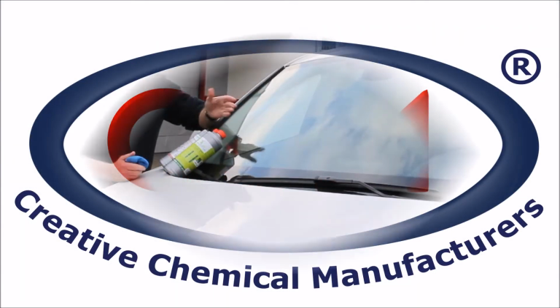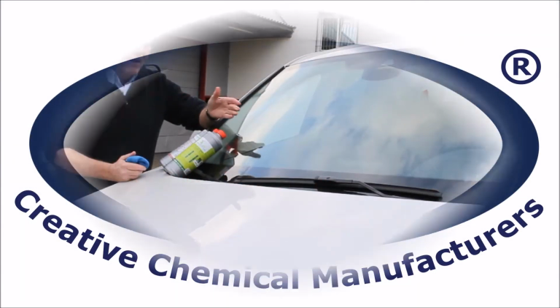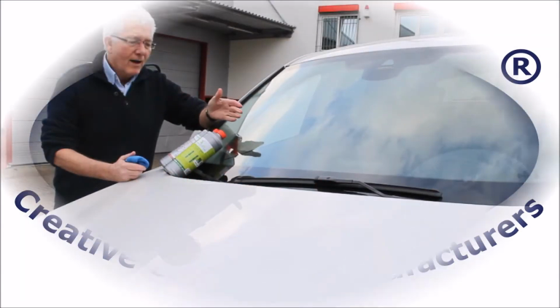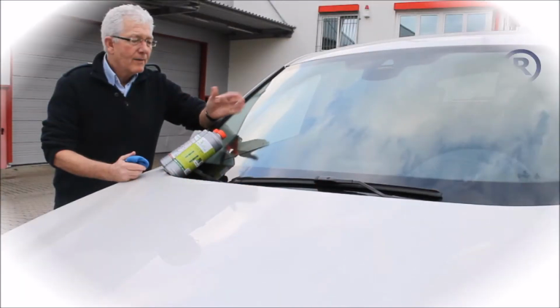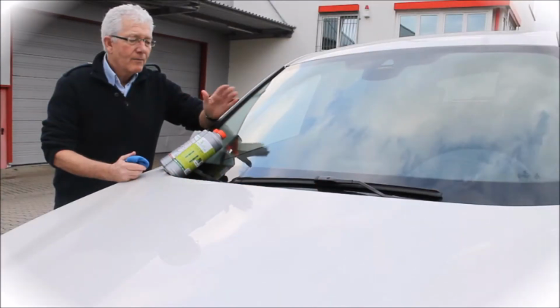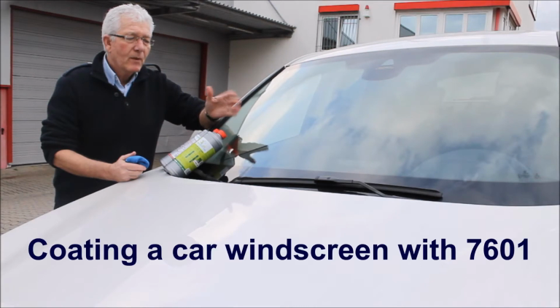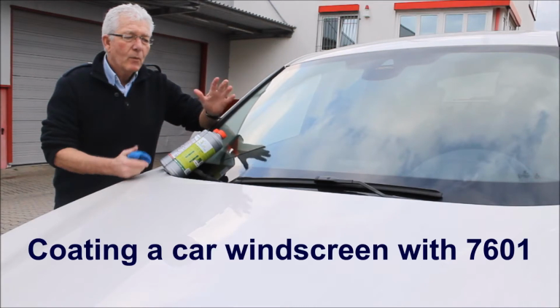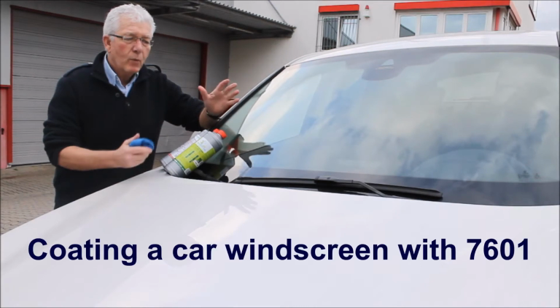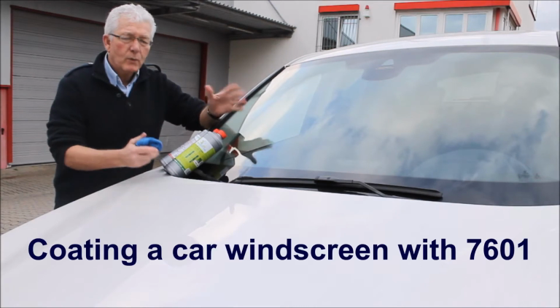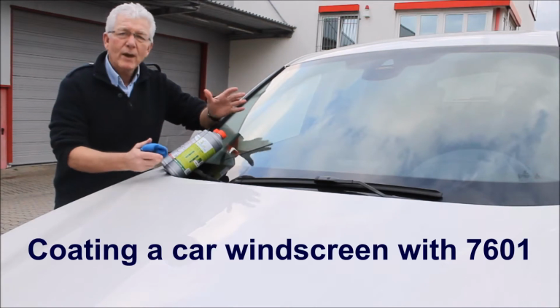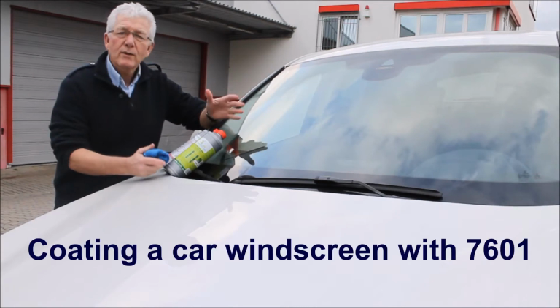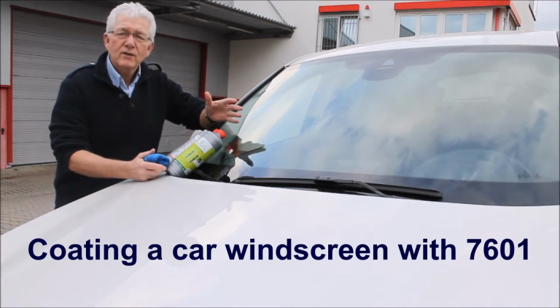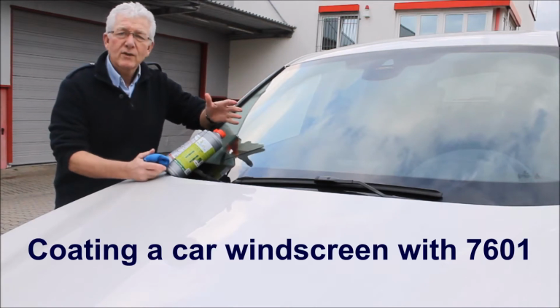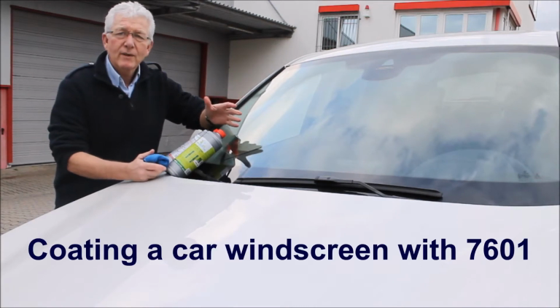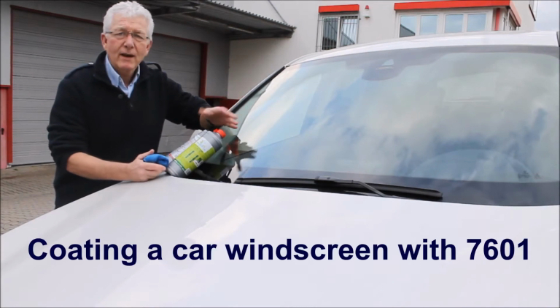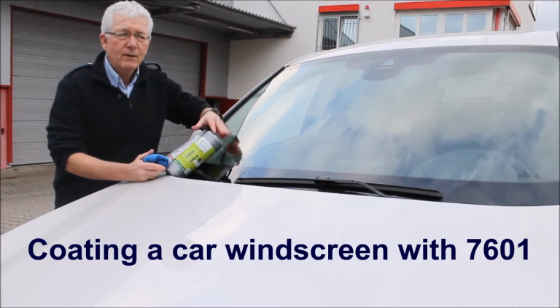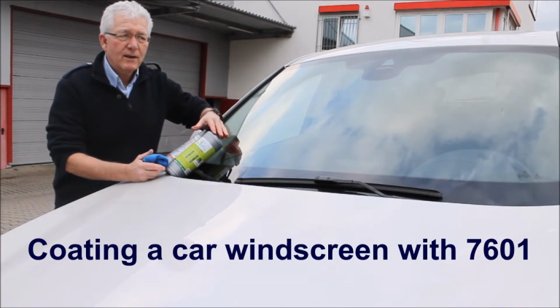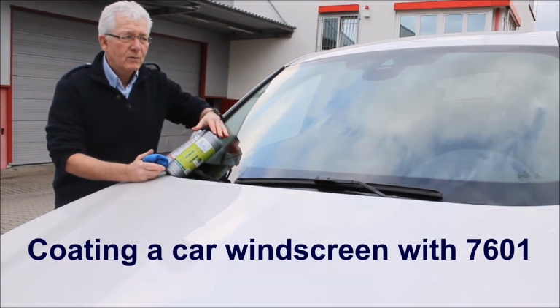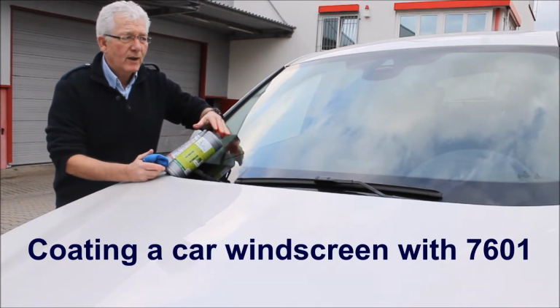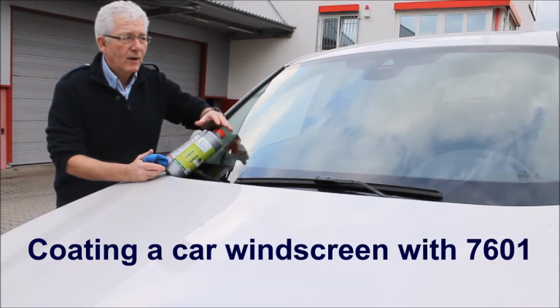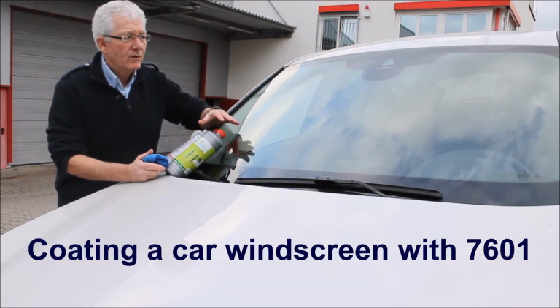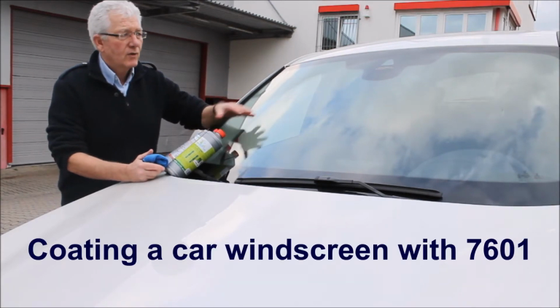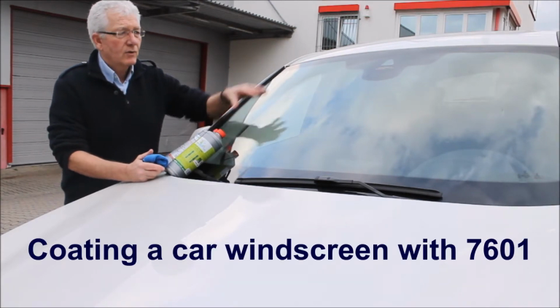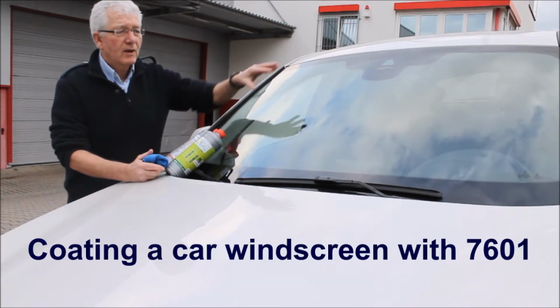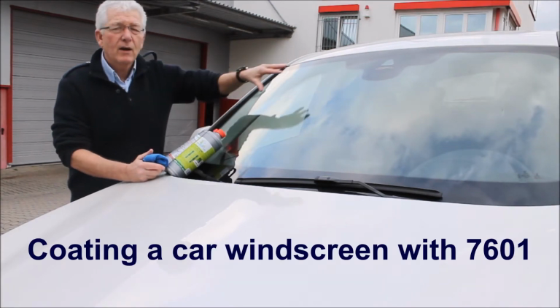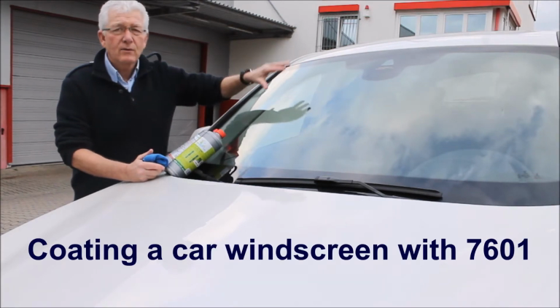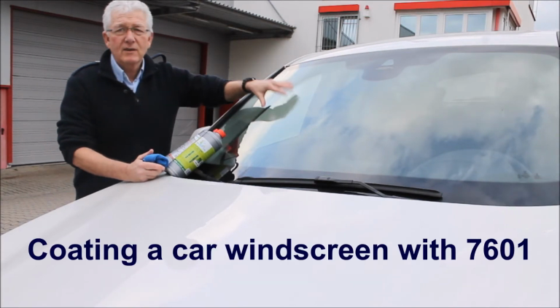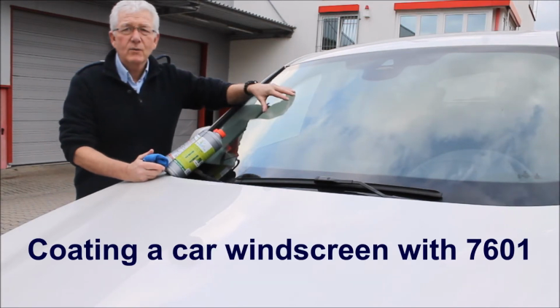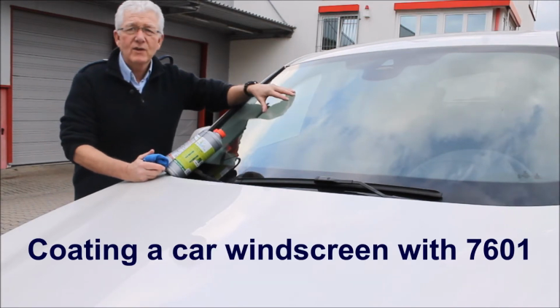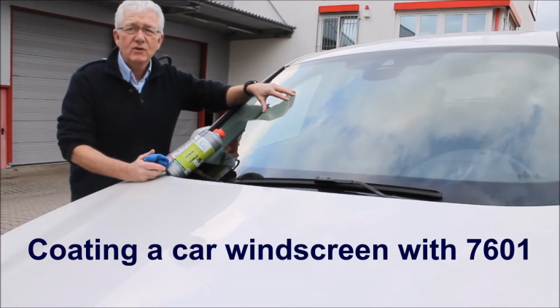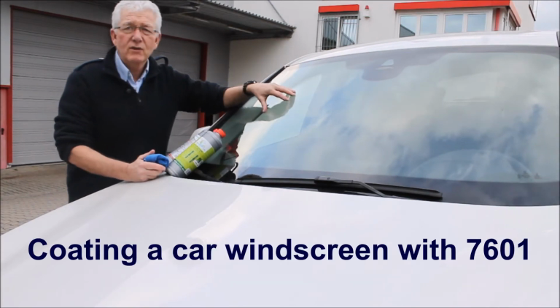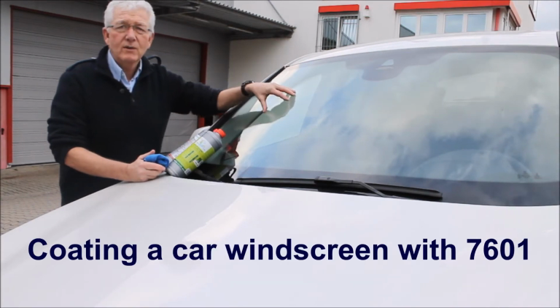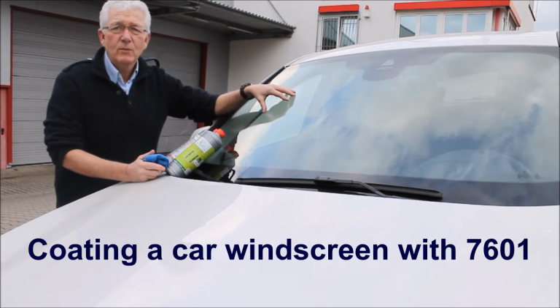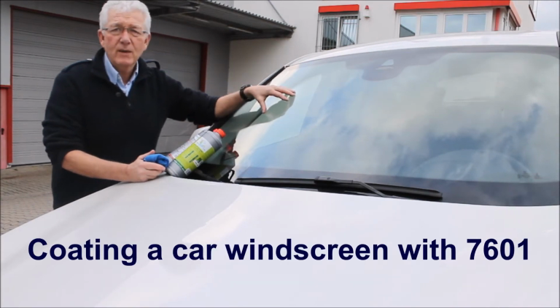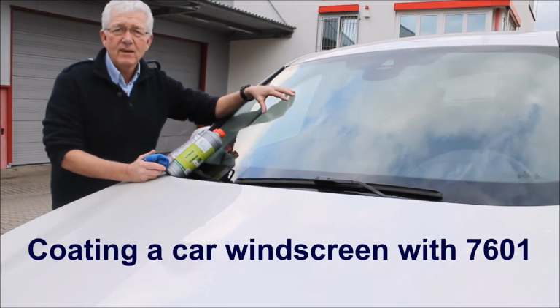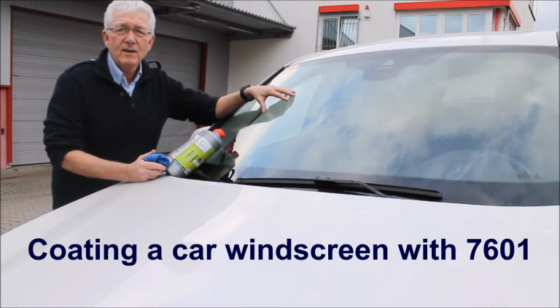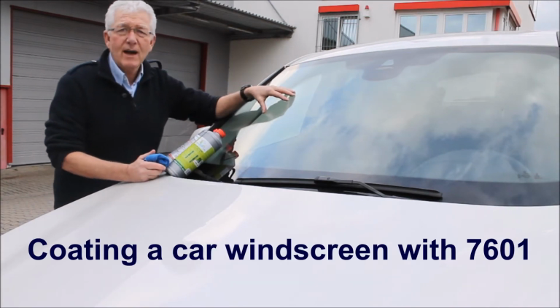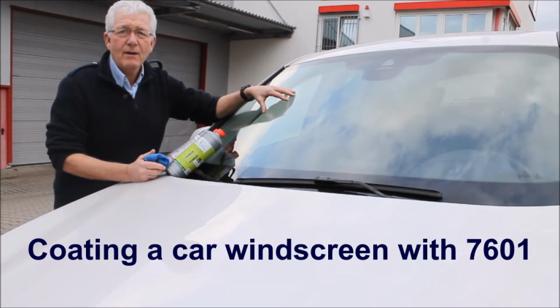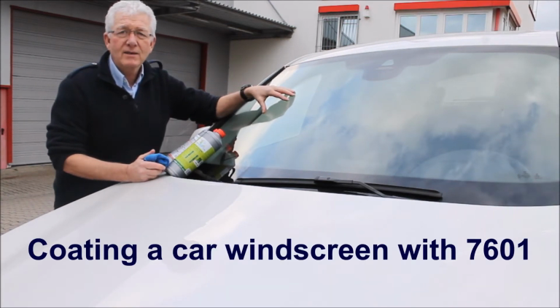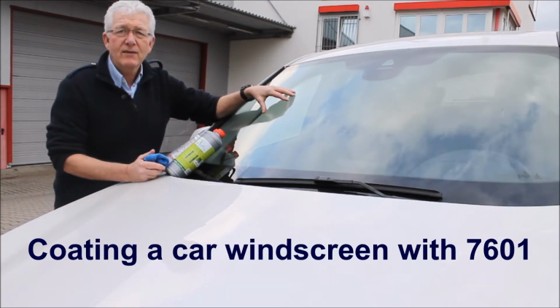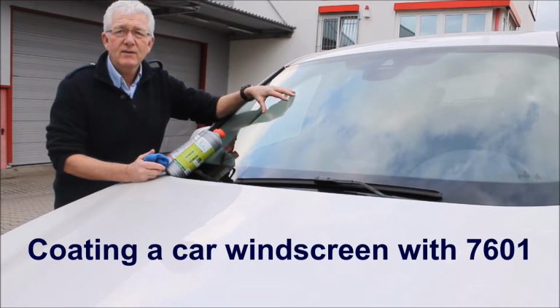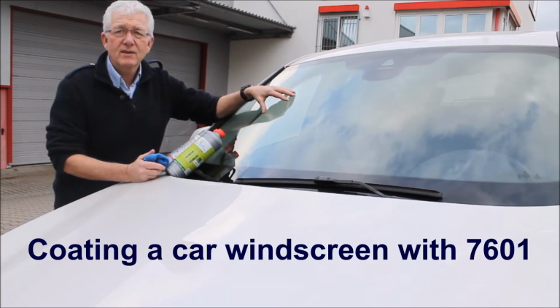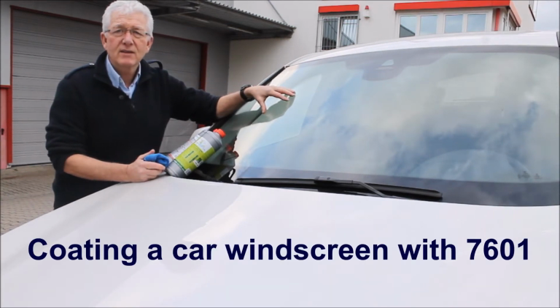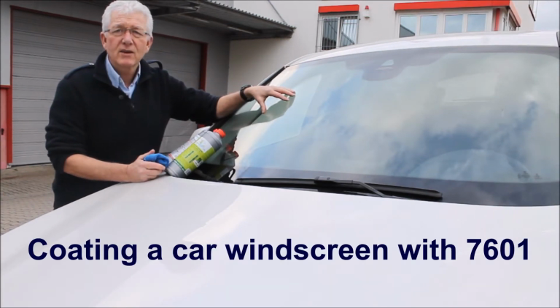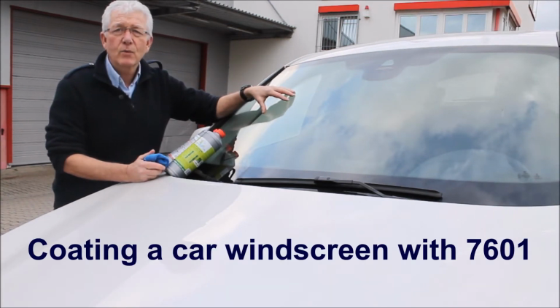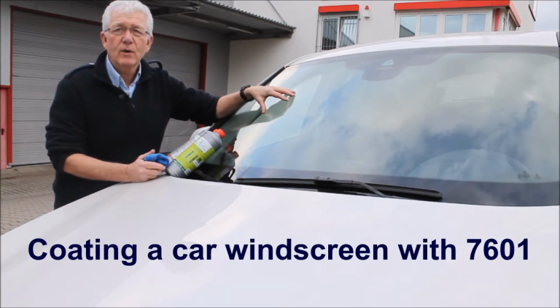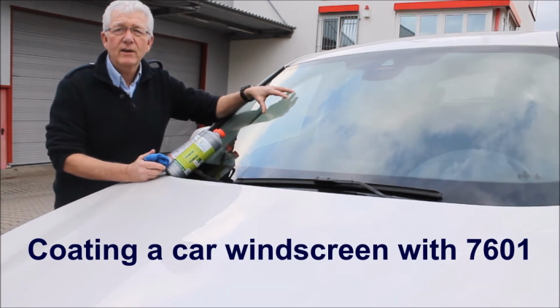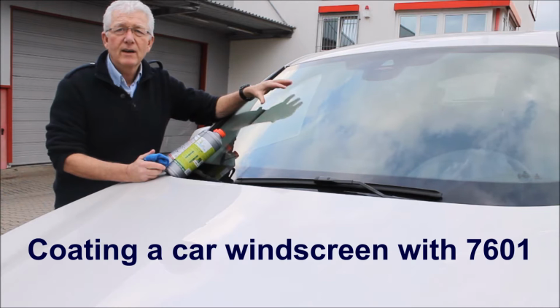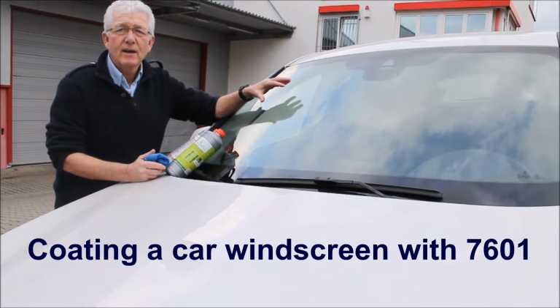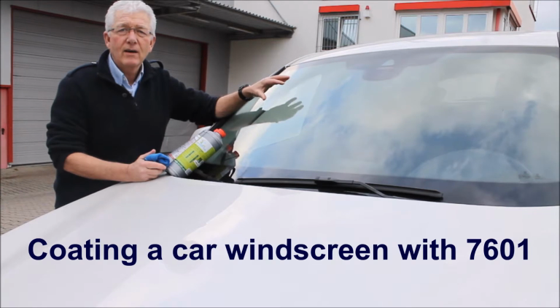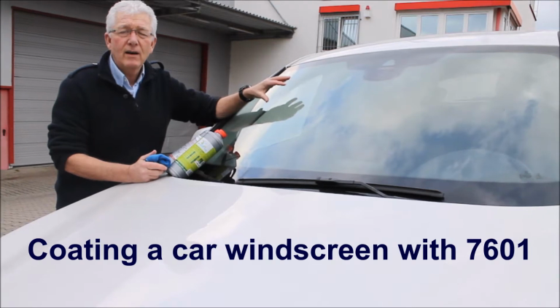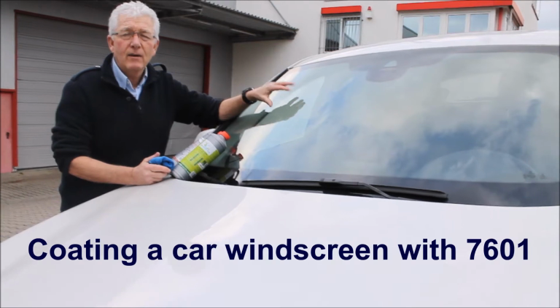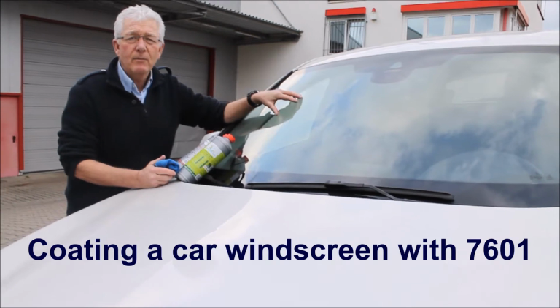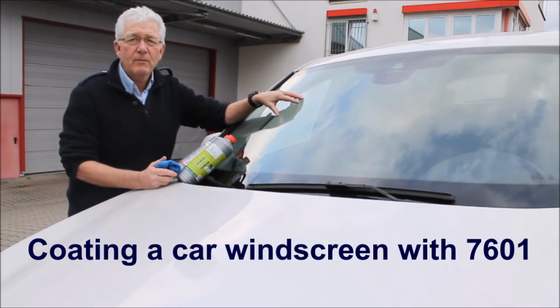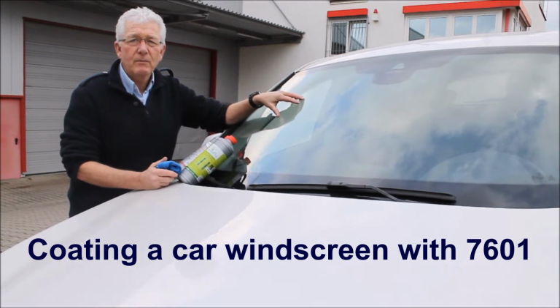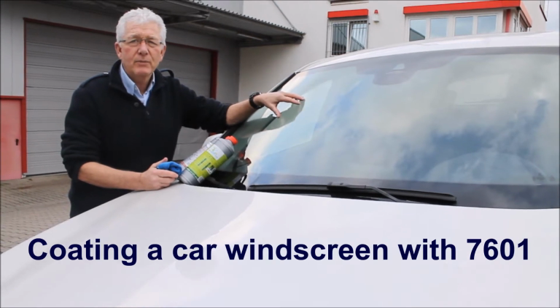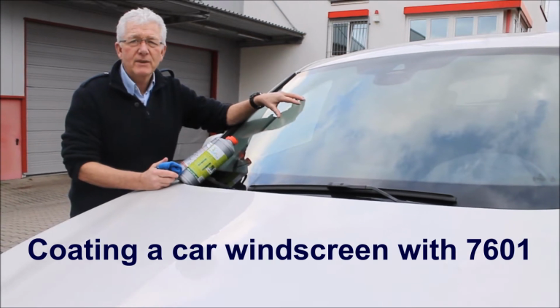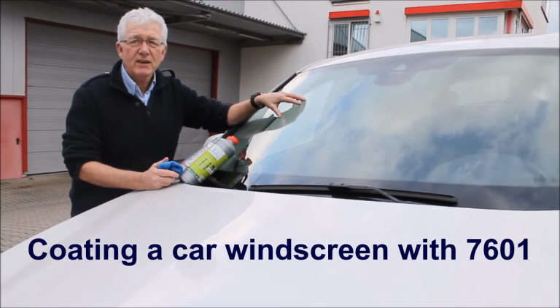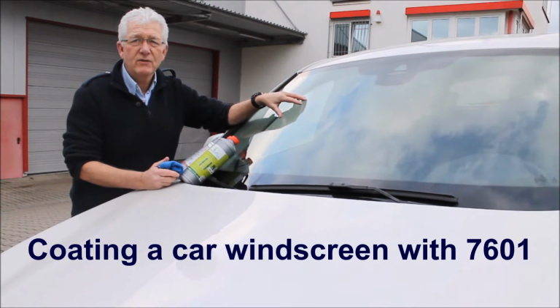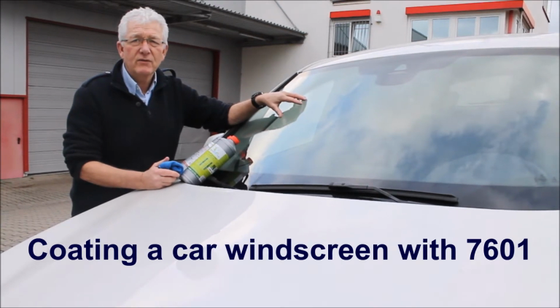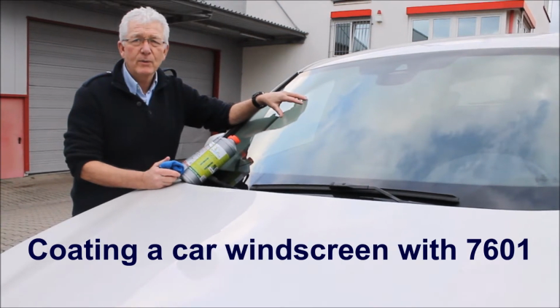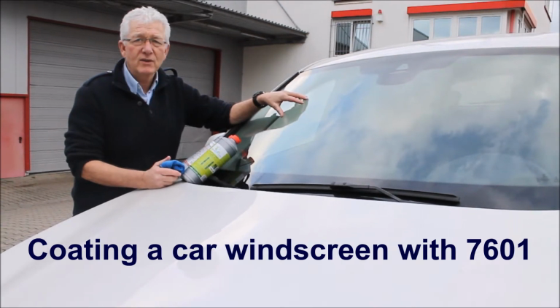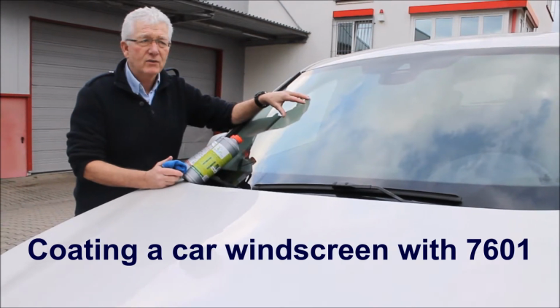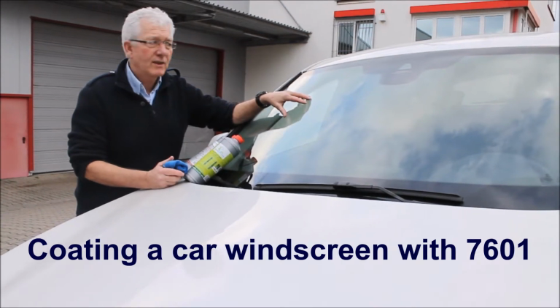What we're going to do now is coat this windscreen with our 7601 protection for windscreen.